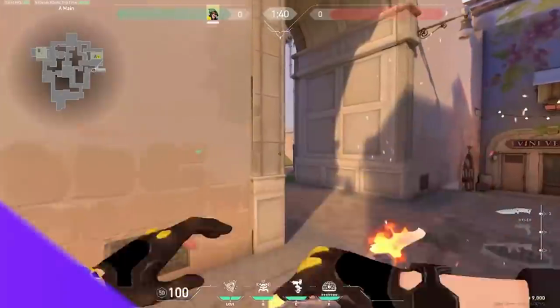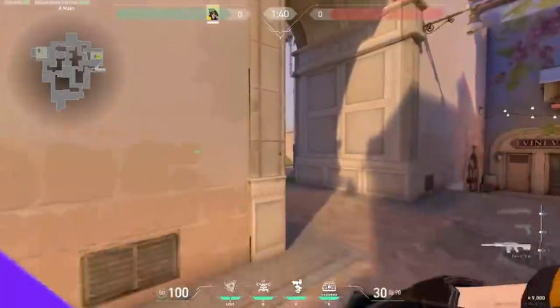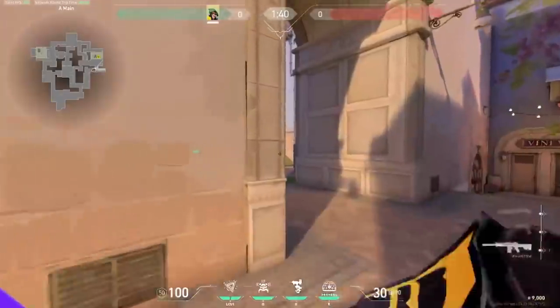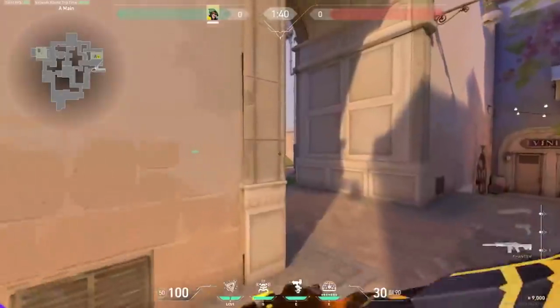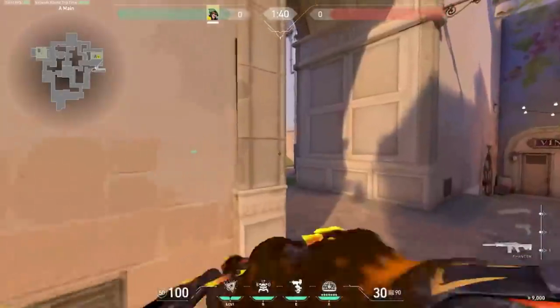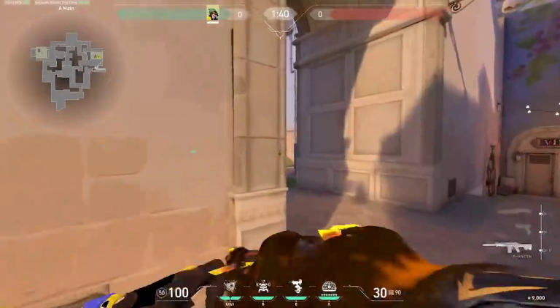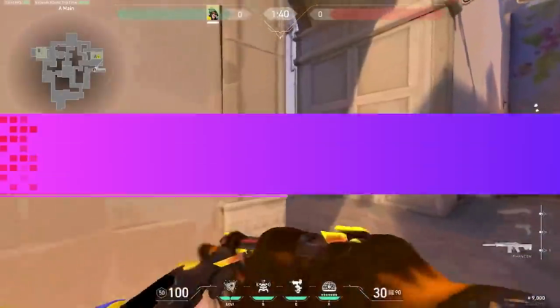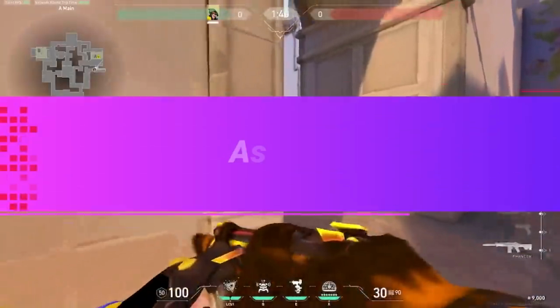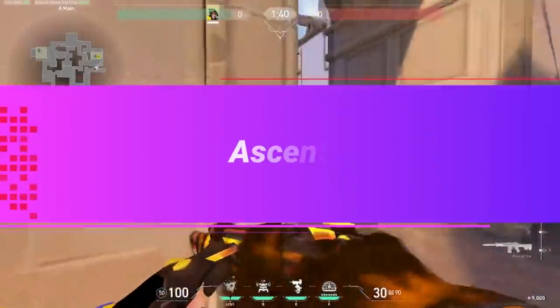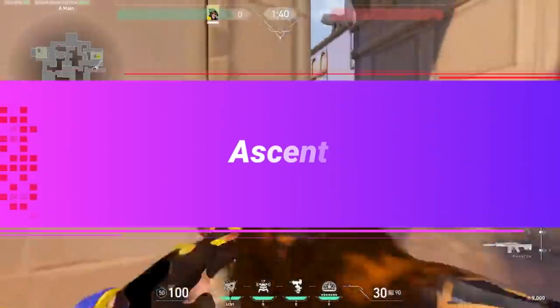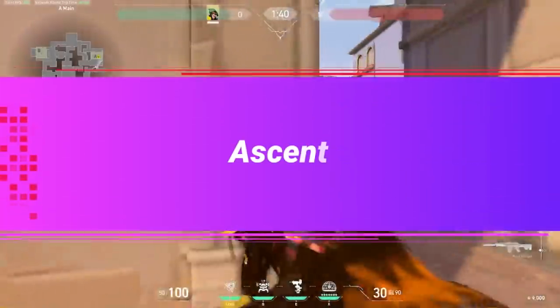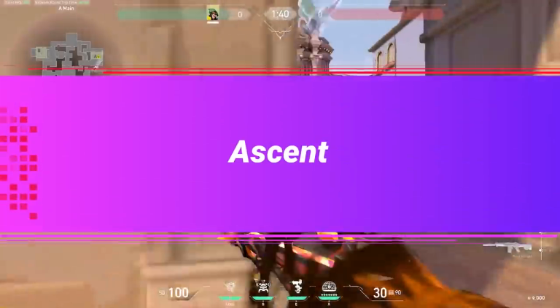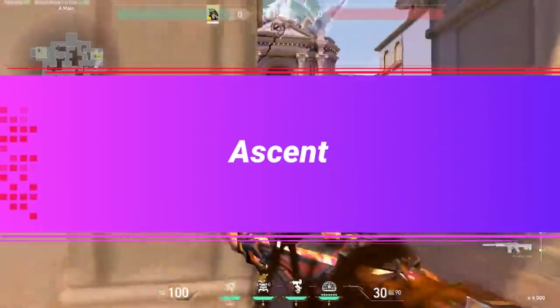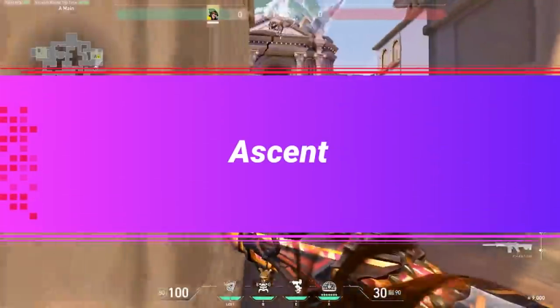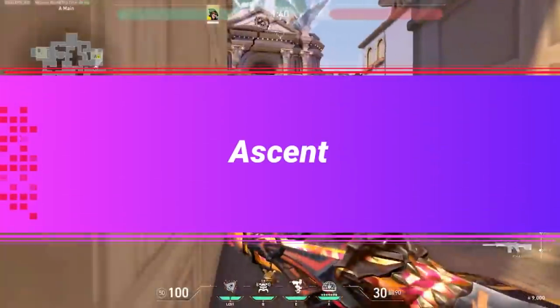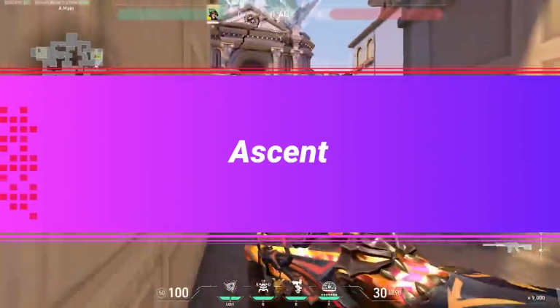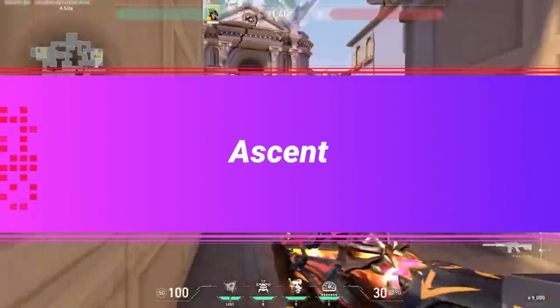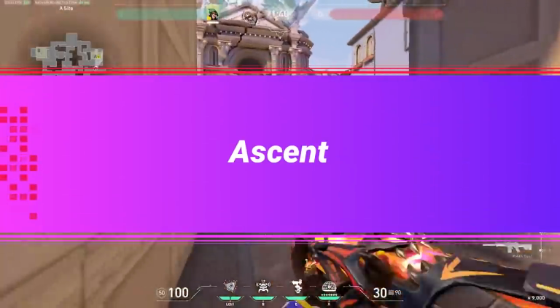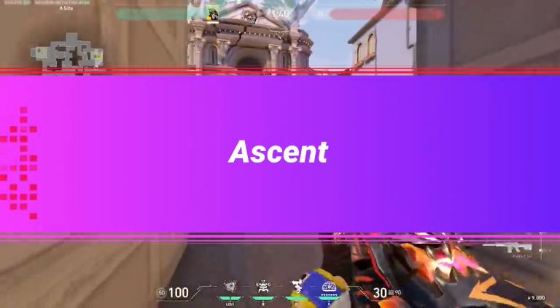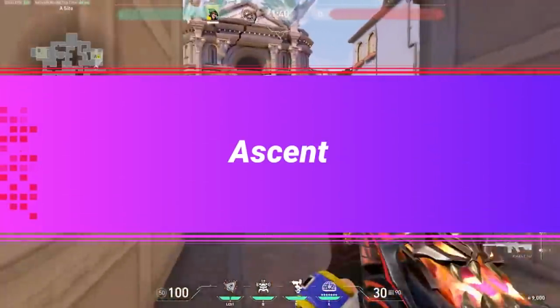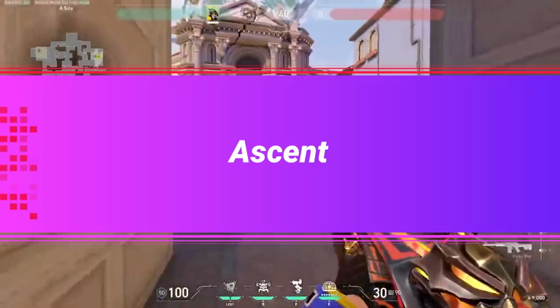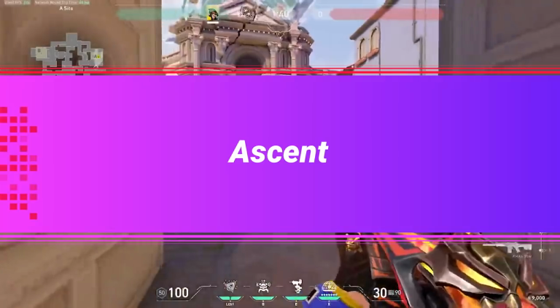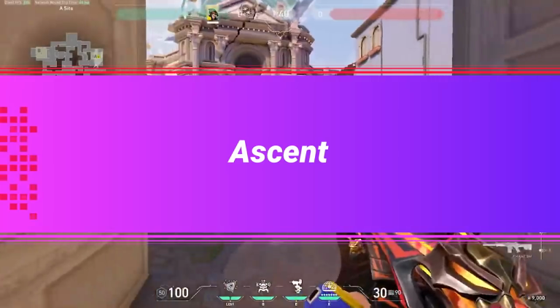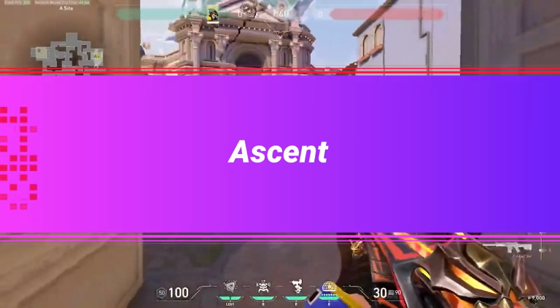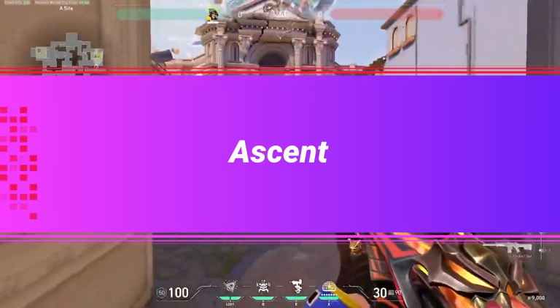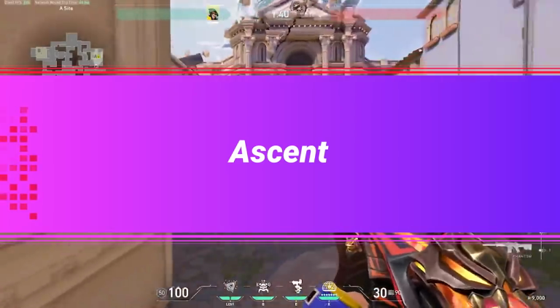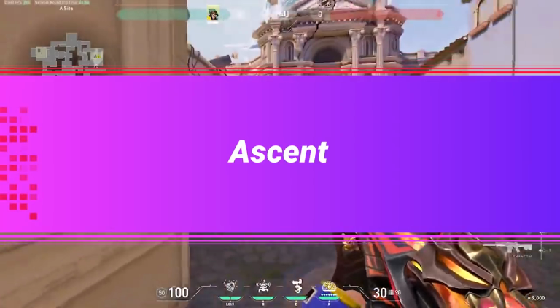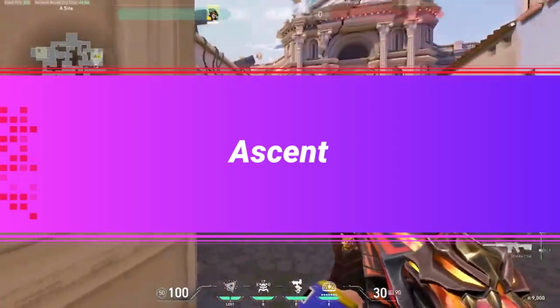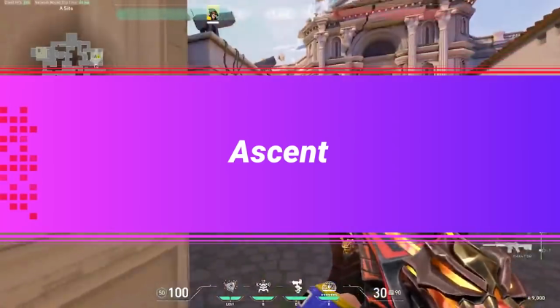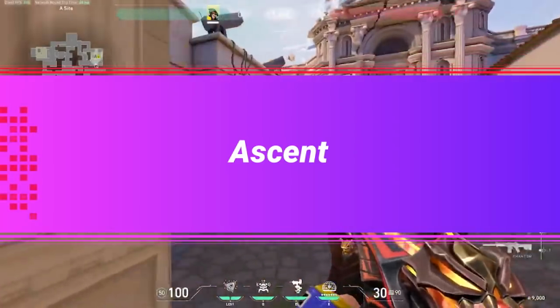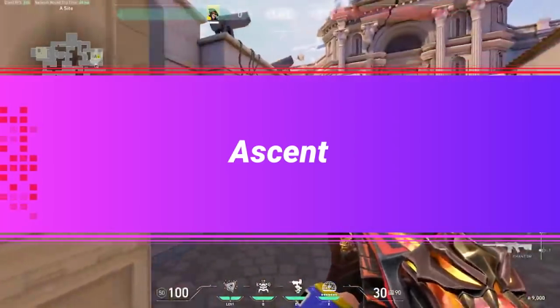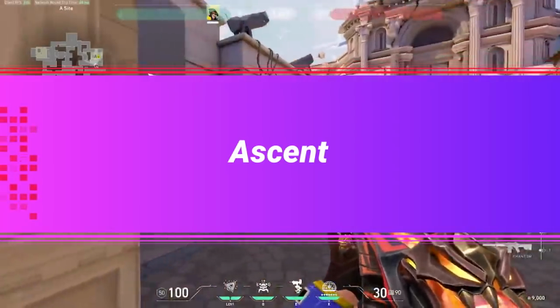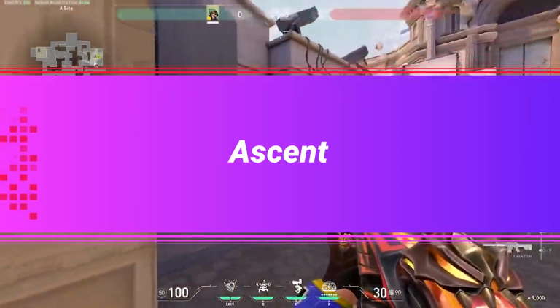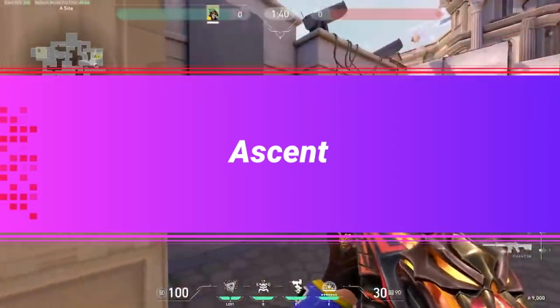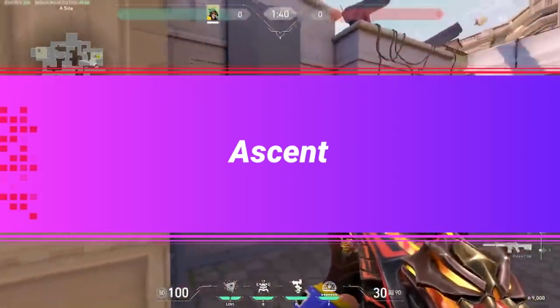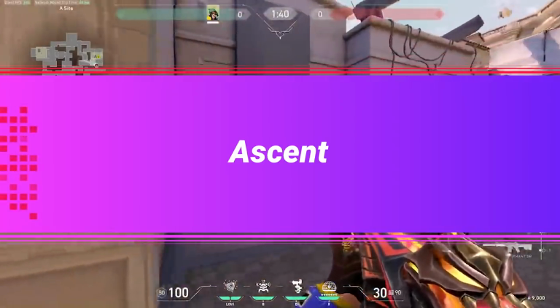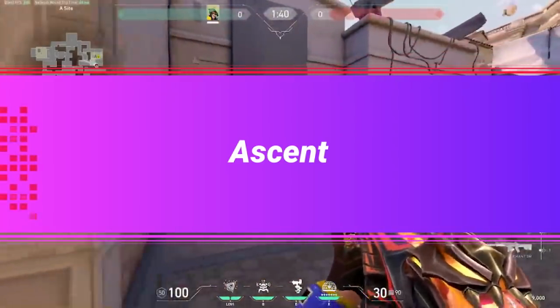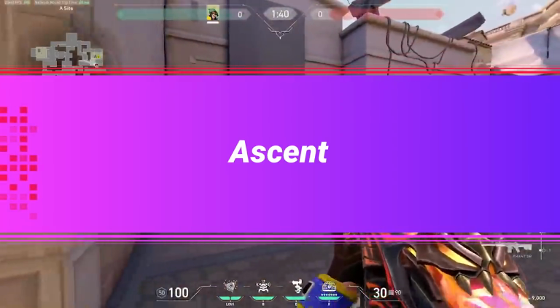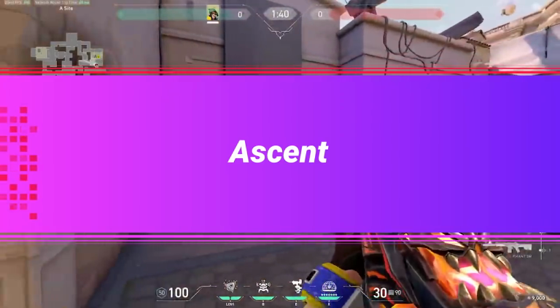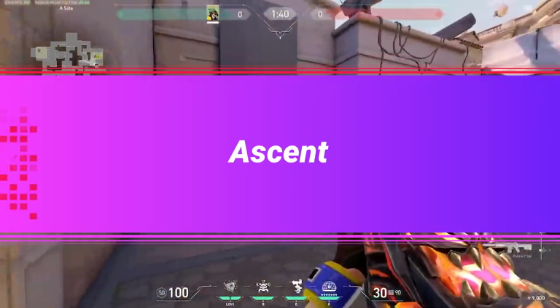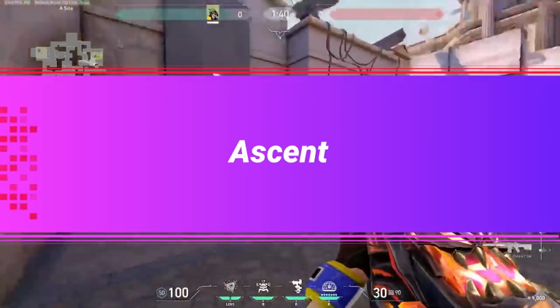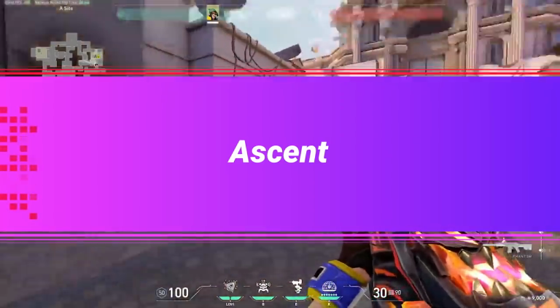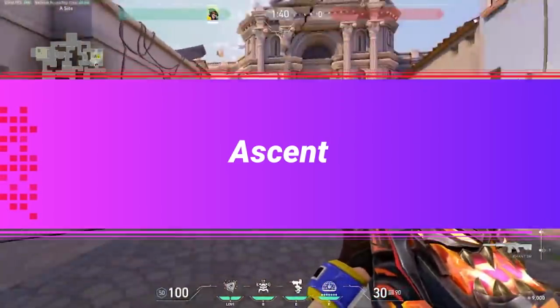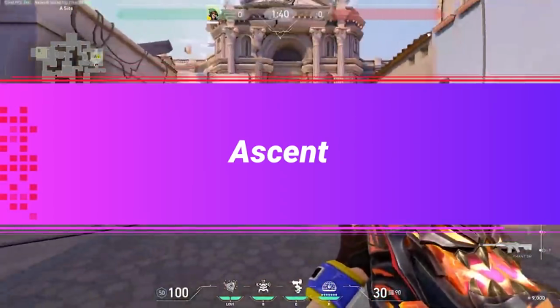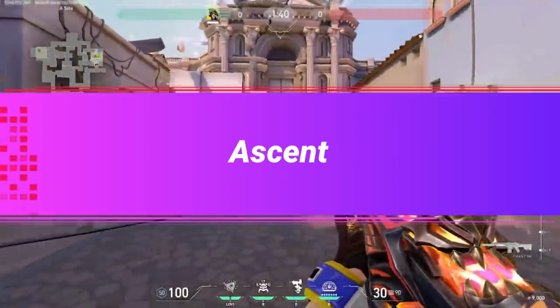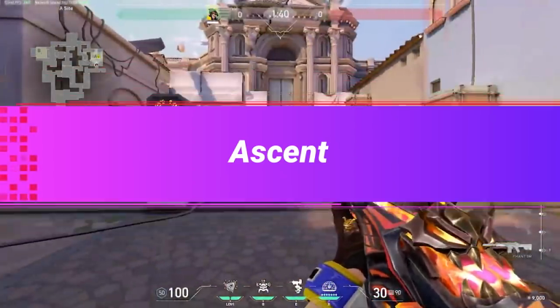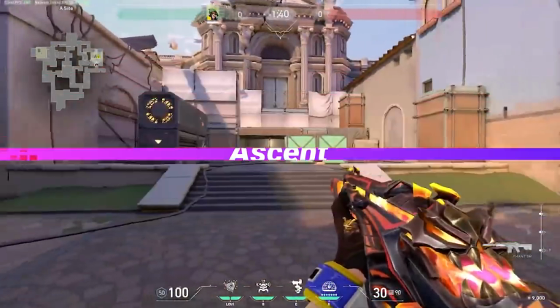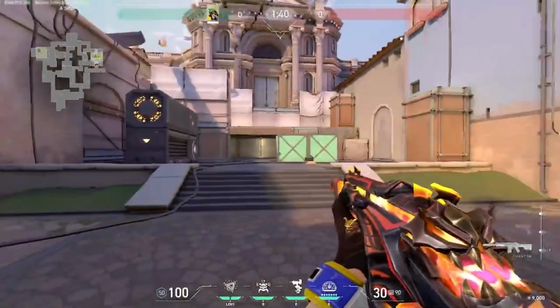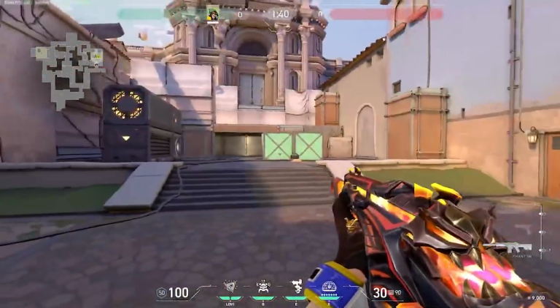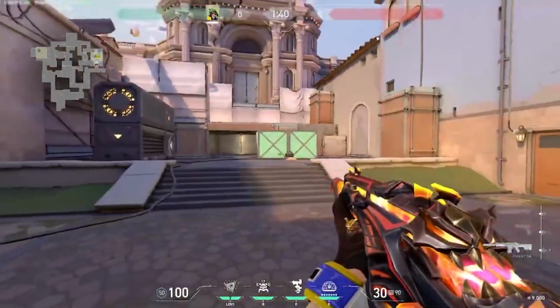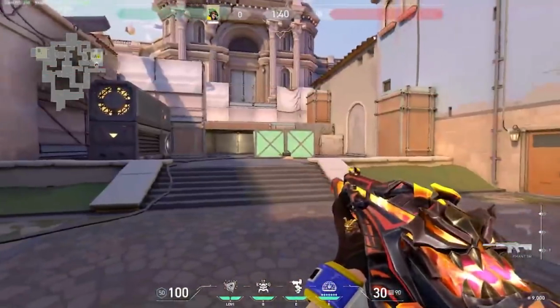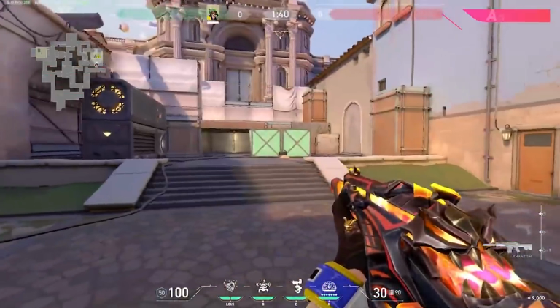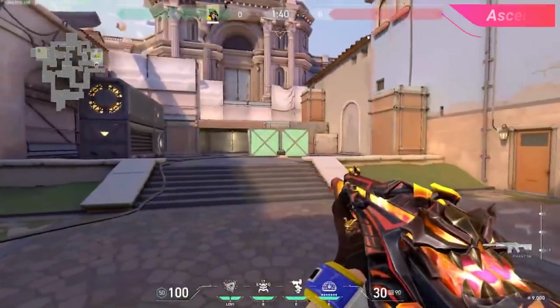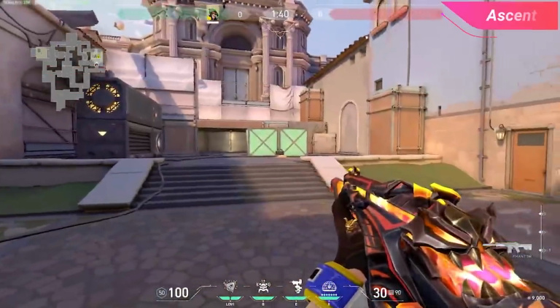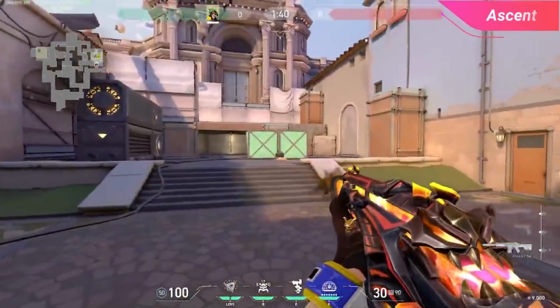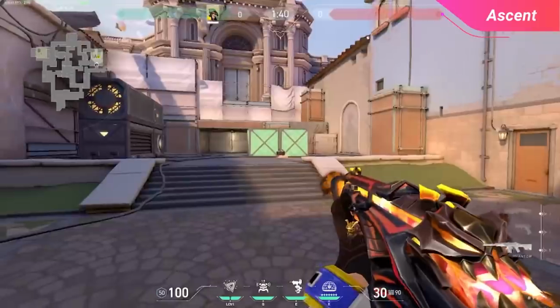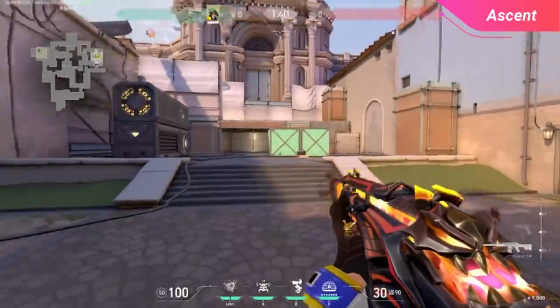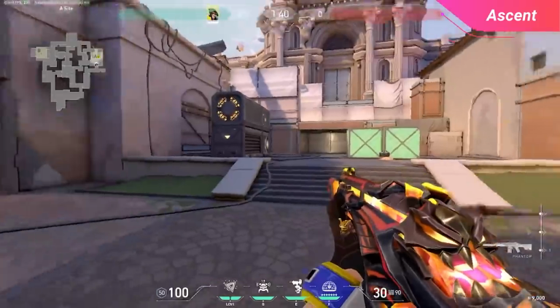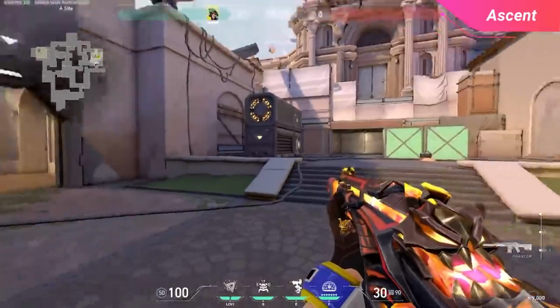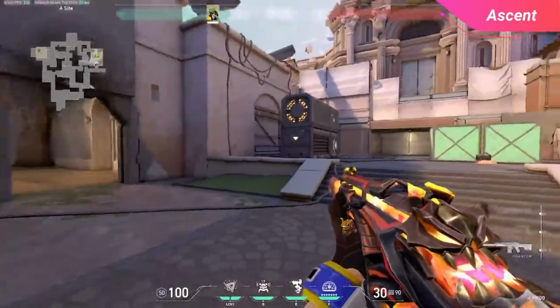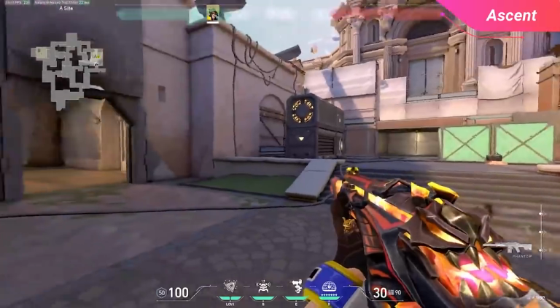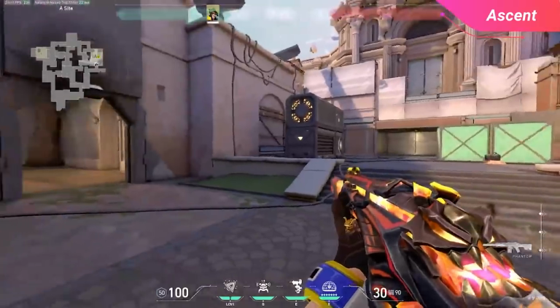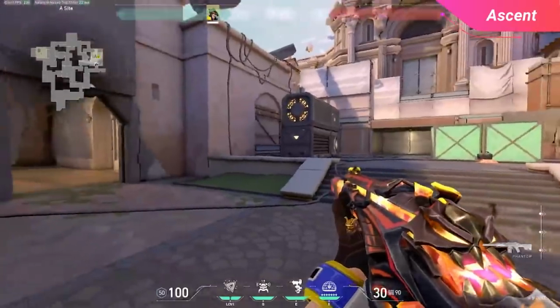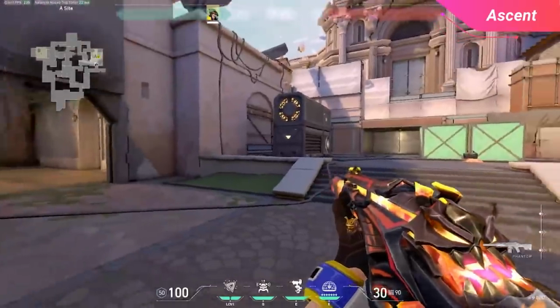Let's start off with A side on Ascent, because Ascent is easily one of Killjoy's best maps, if not the best, and boasts her highest pick rate of any map so far.